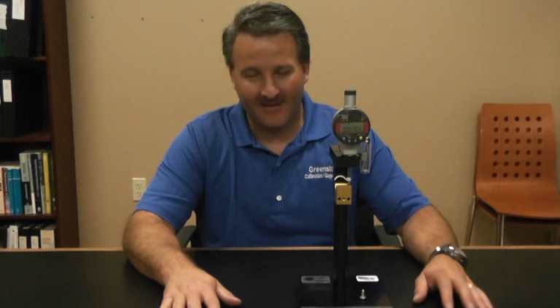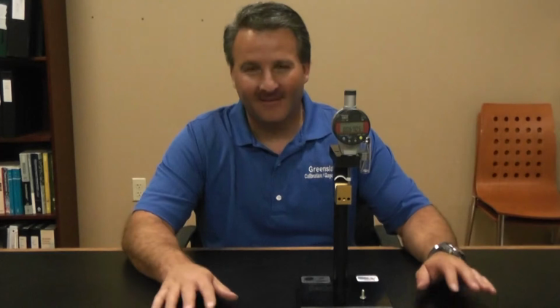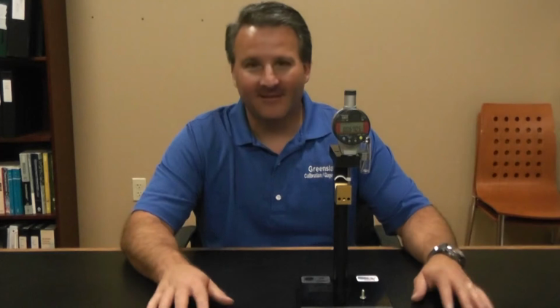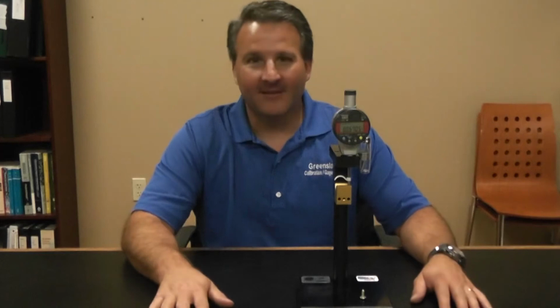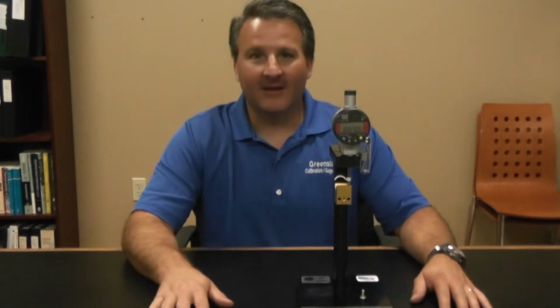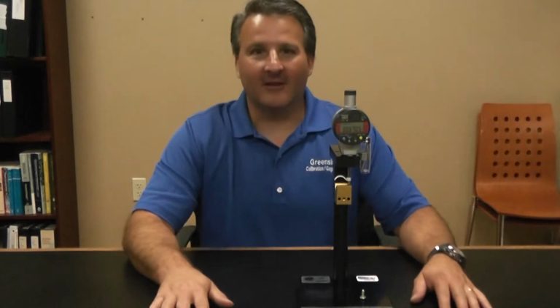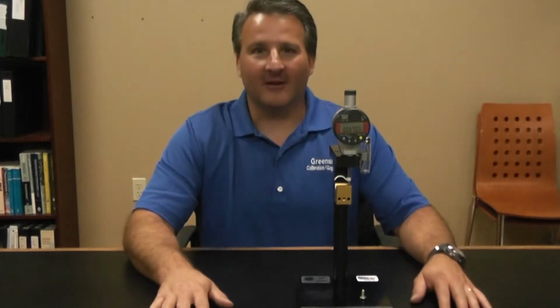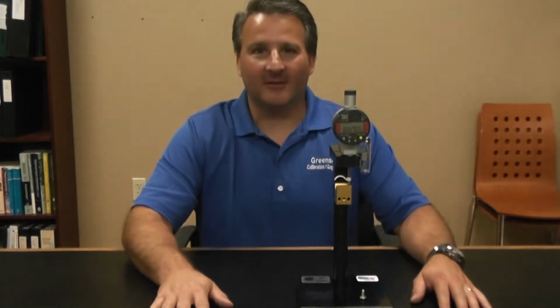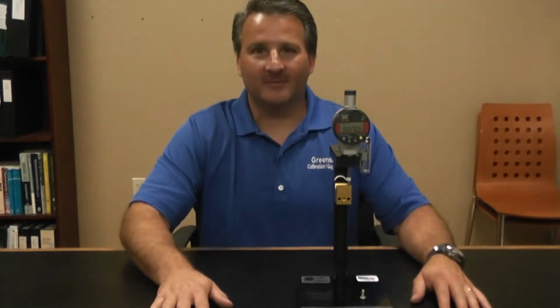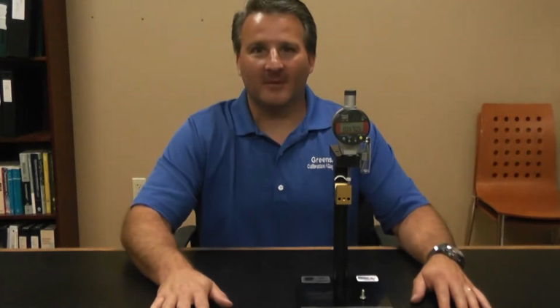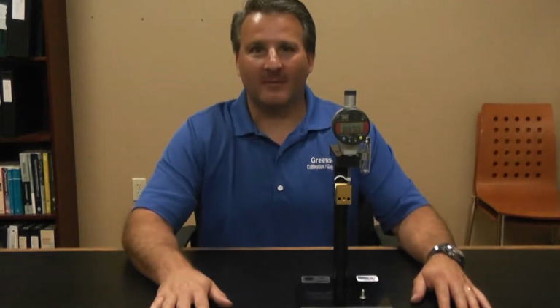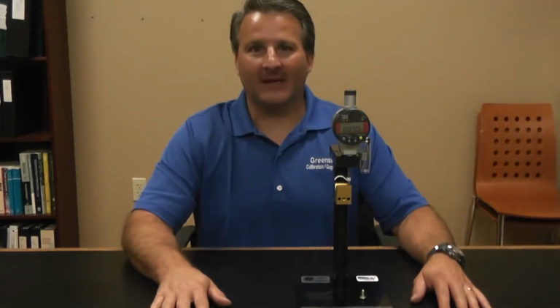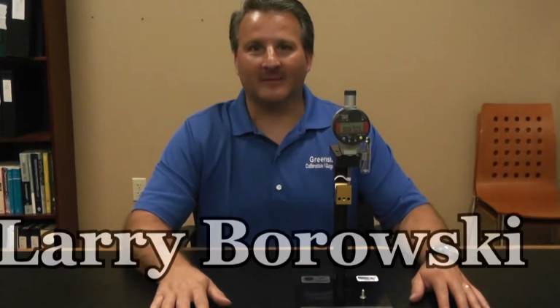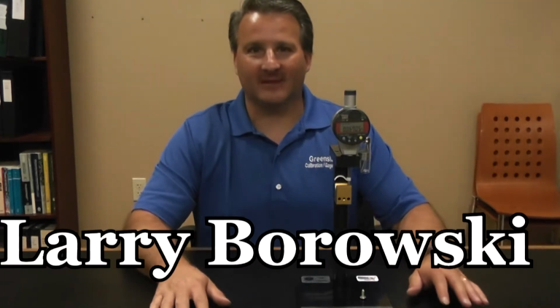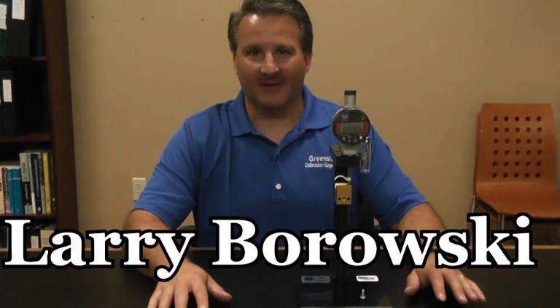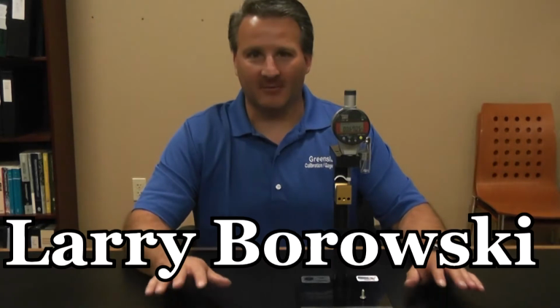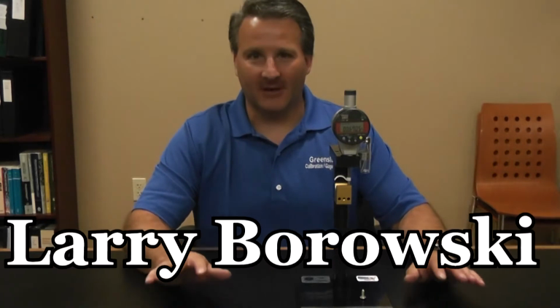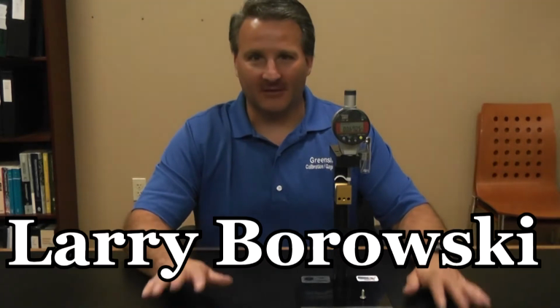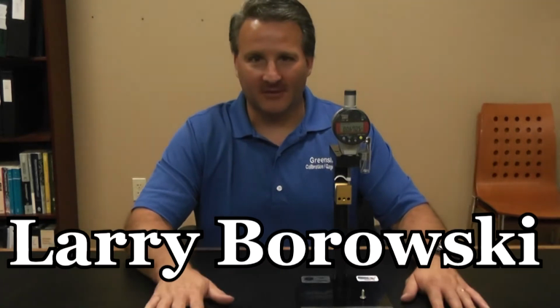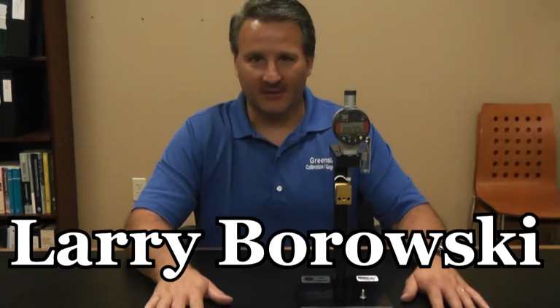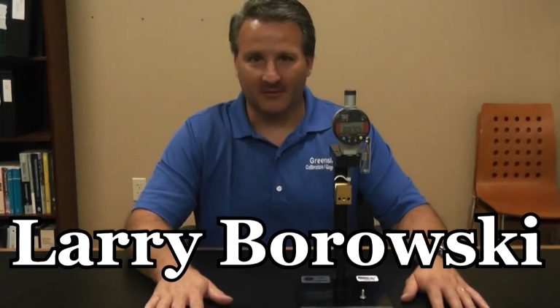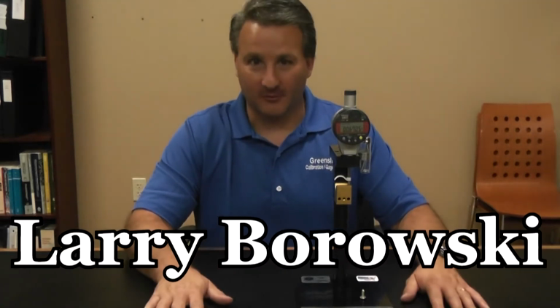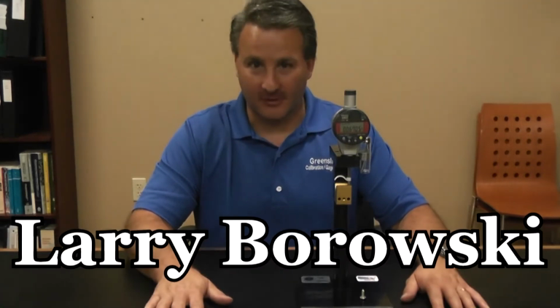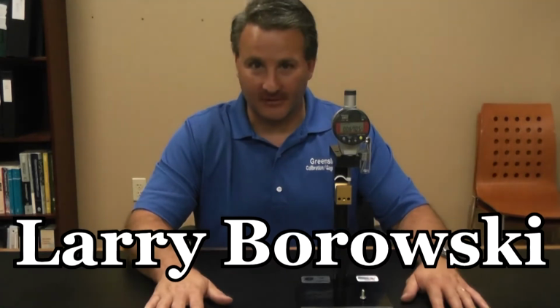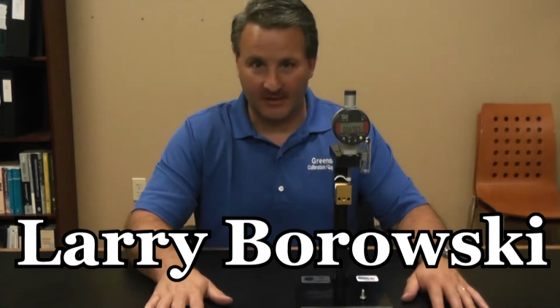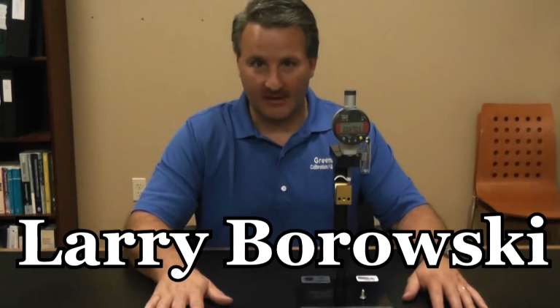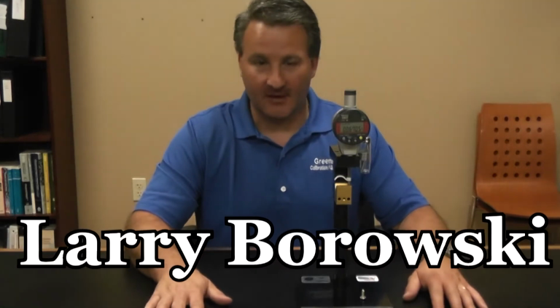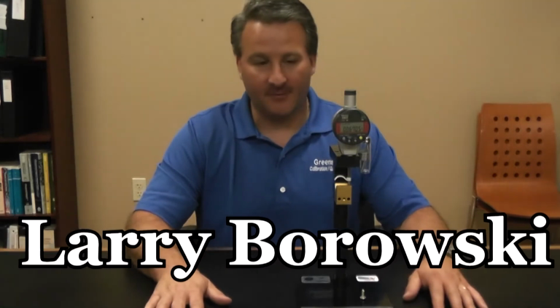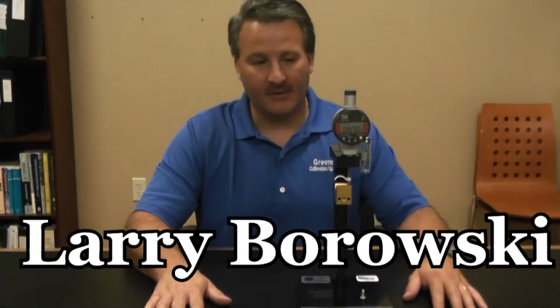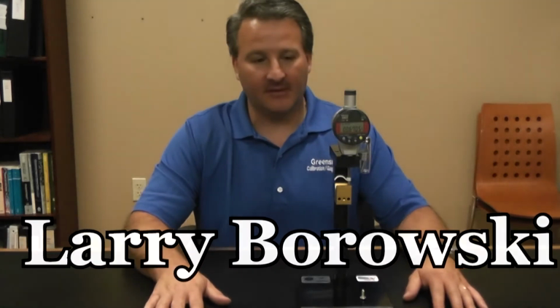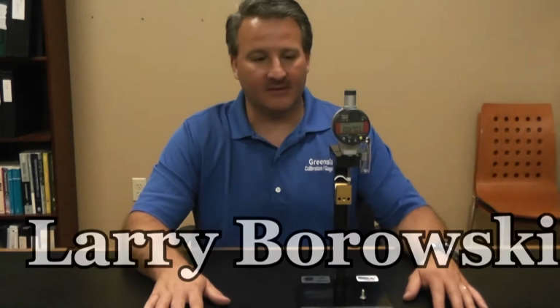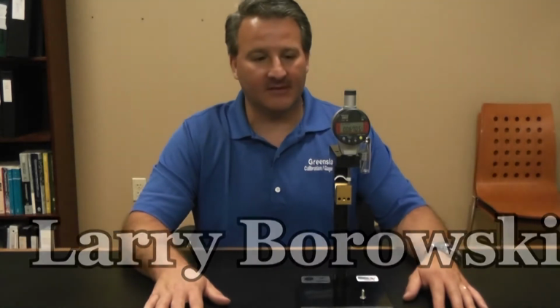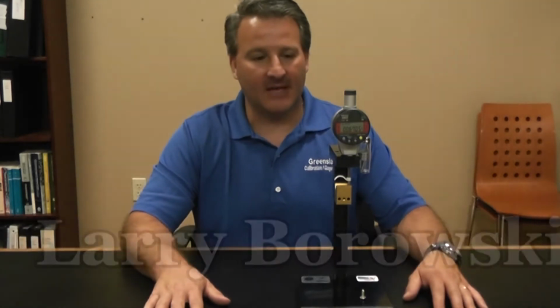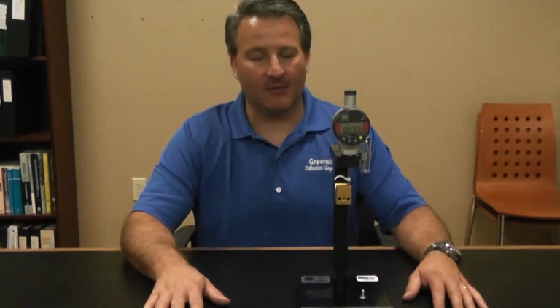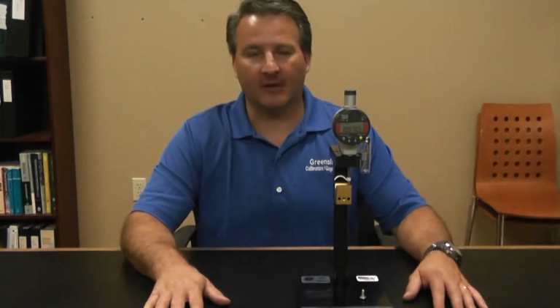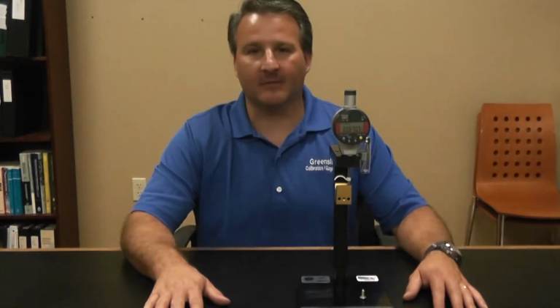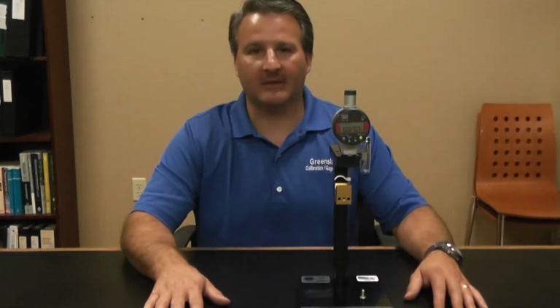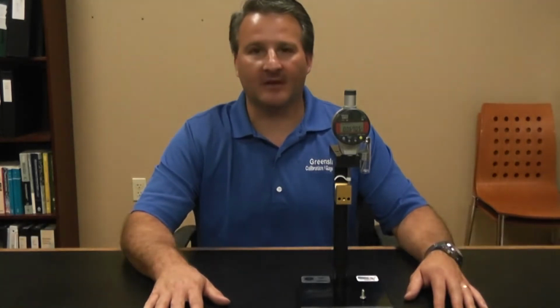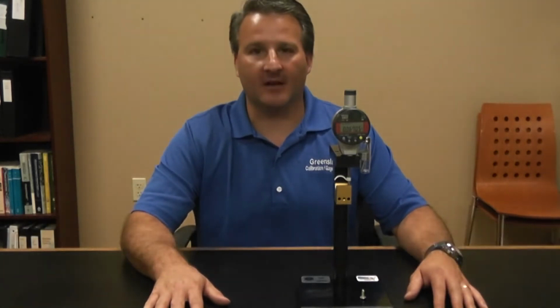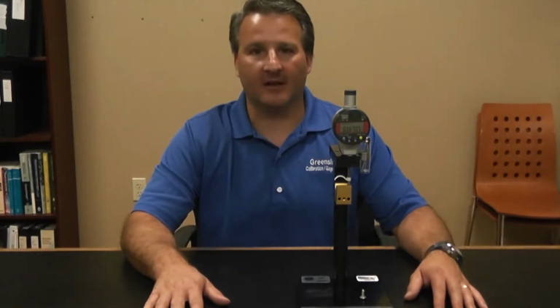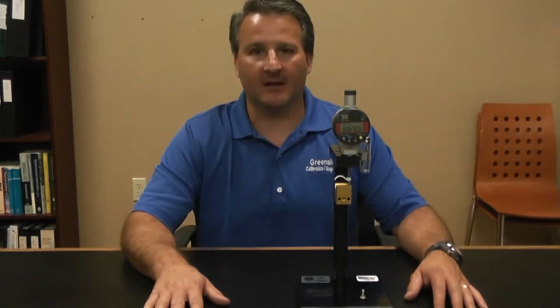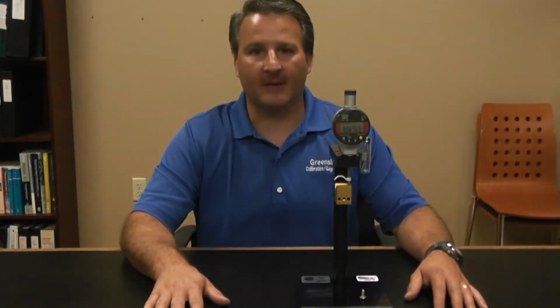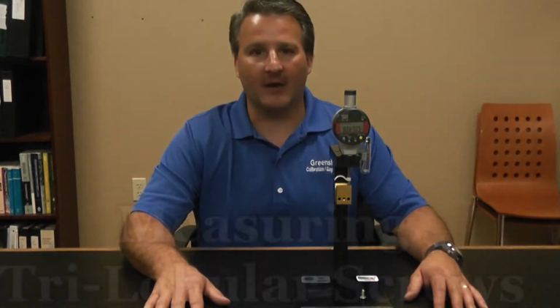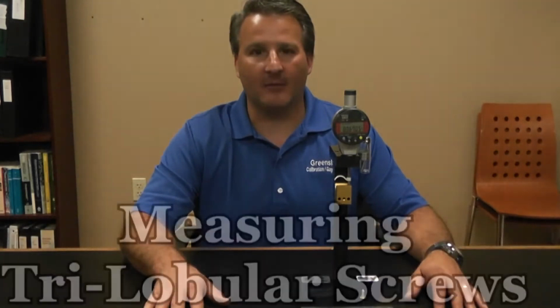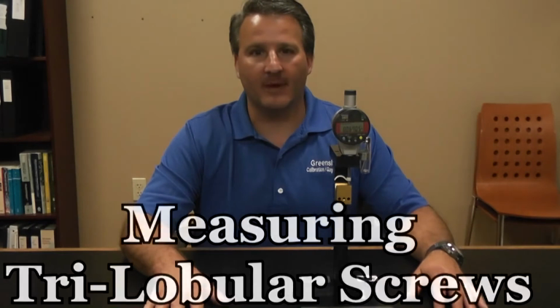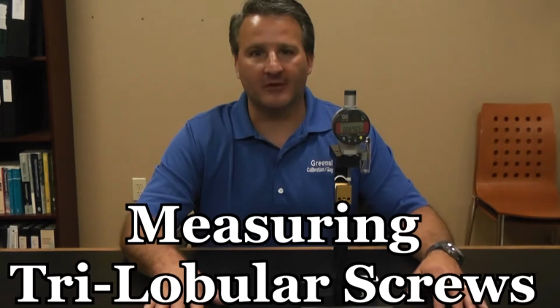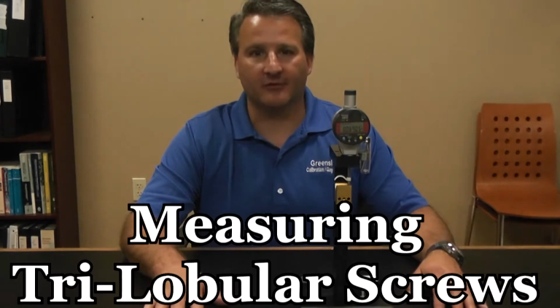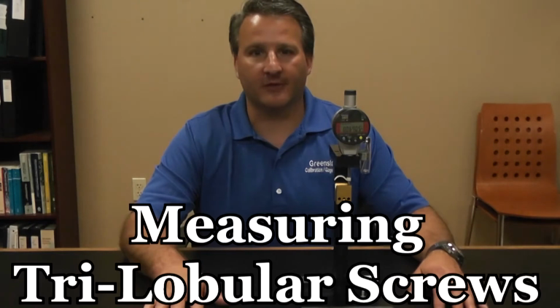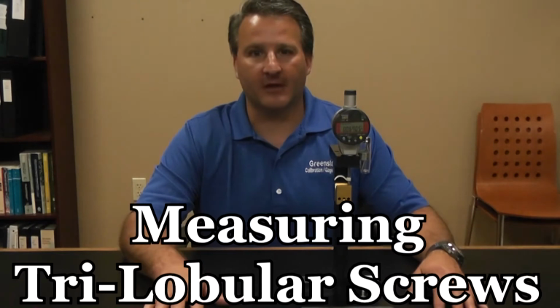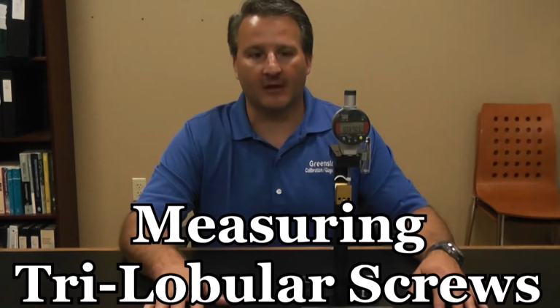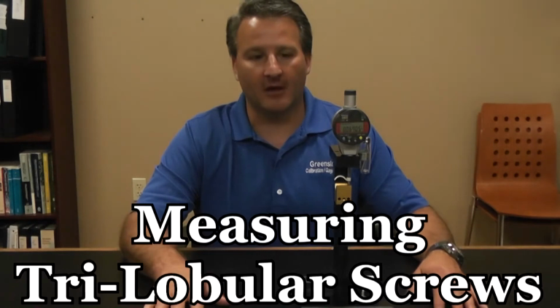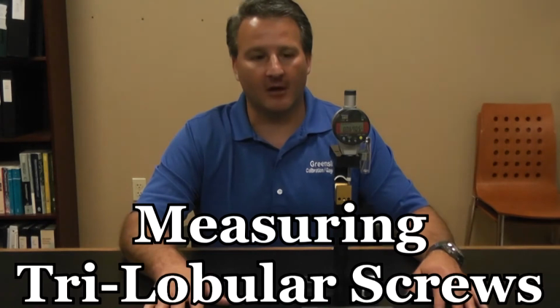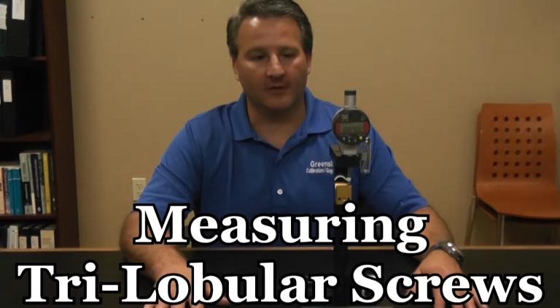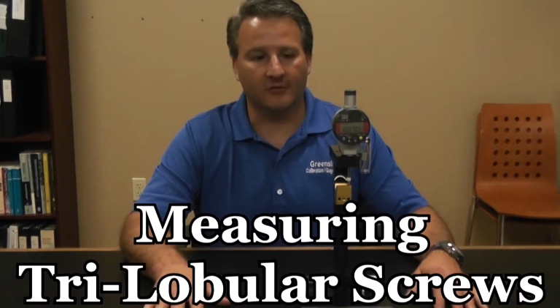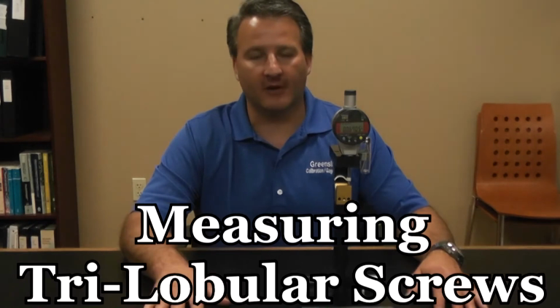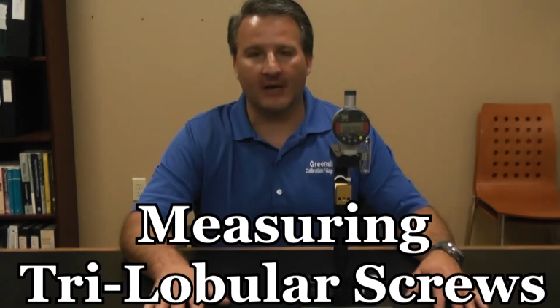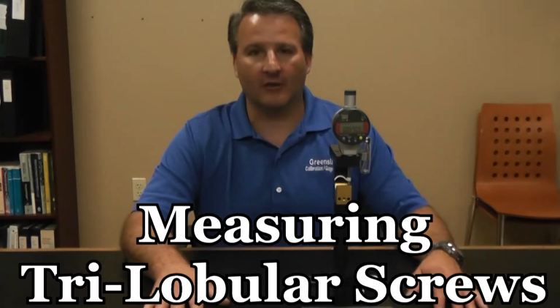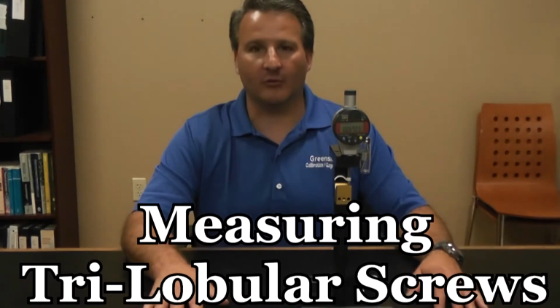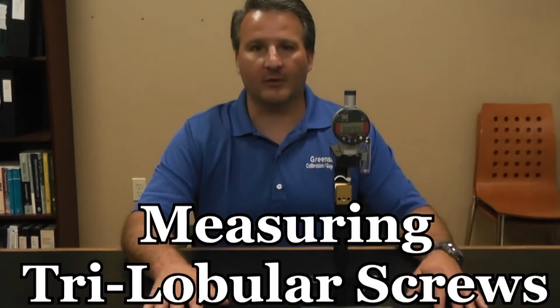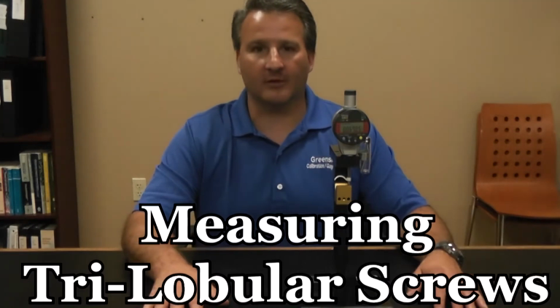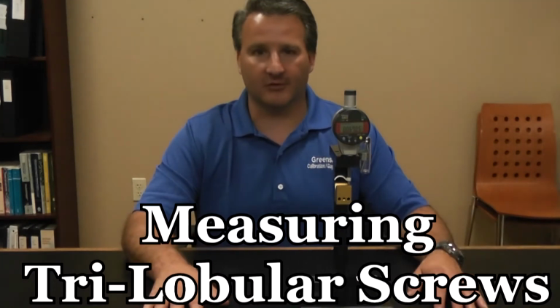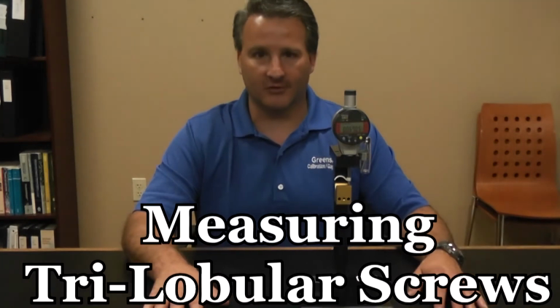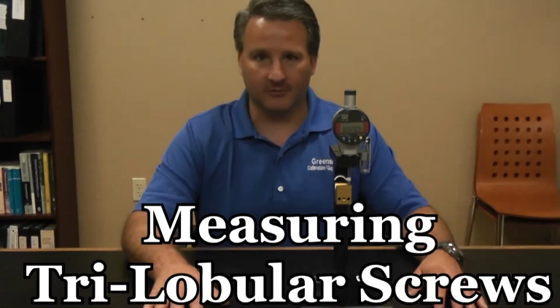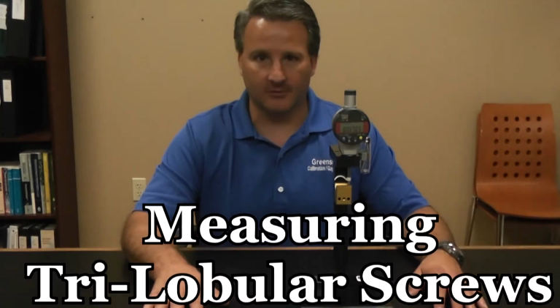Hello, my name is Larry Borowski from Greenslade & Company. Today we're going to be talking about measuring of trilobular screws.